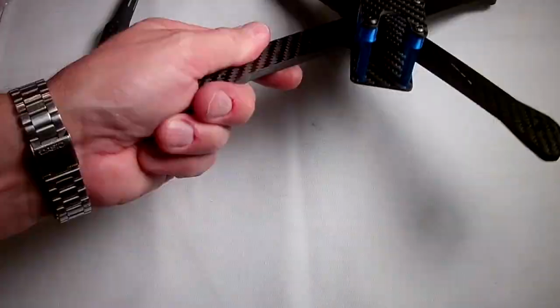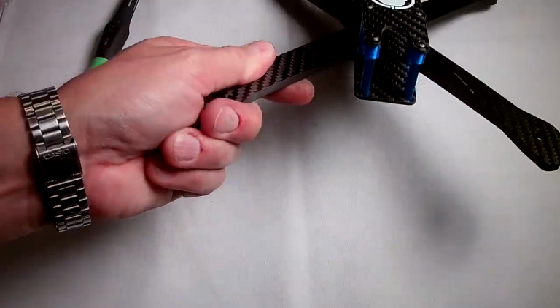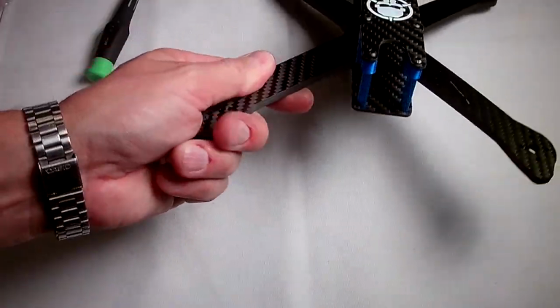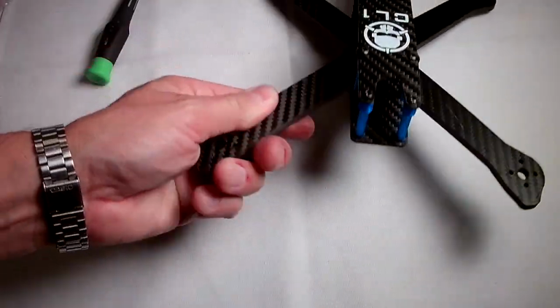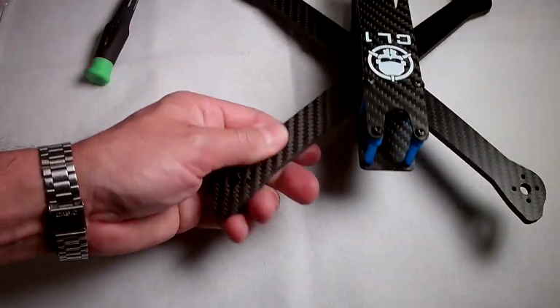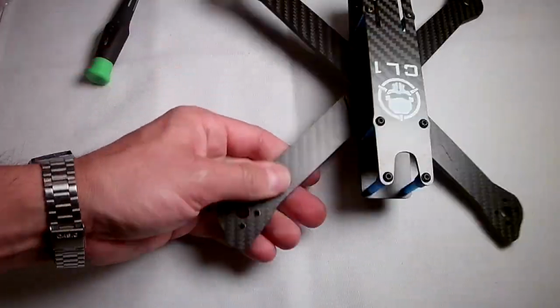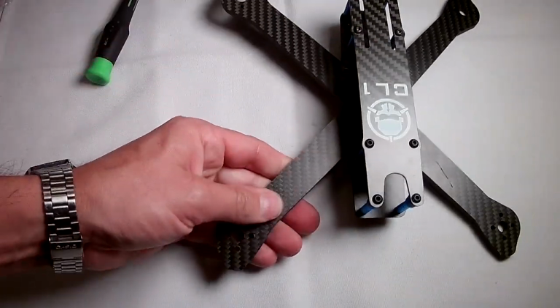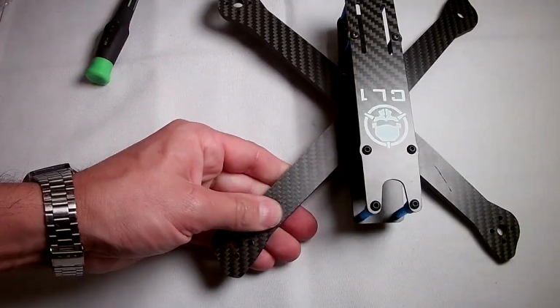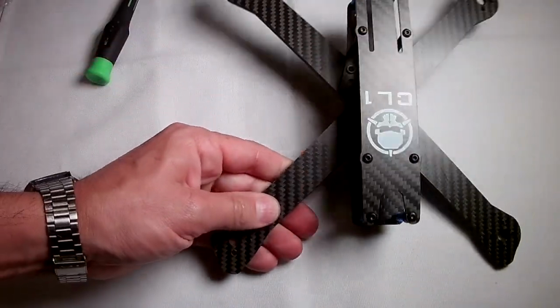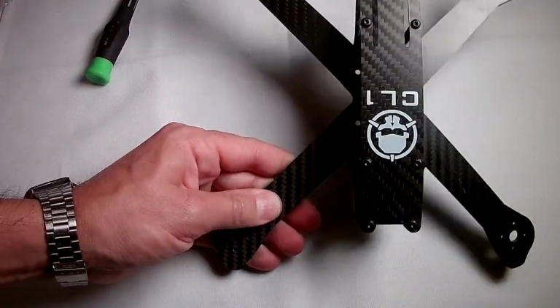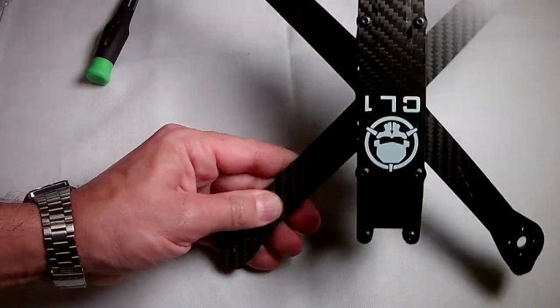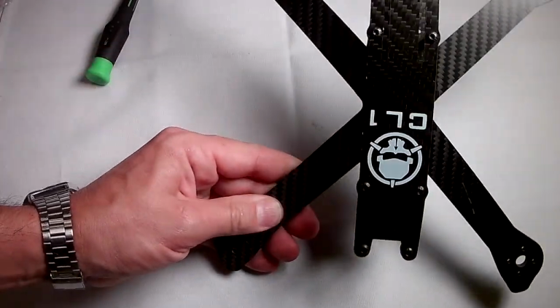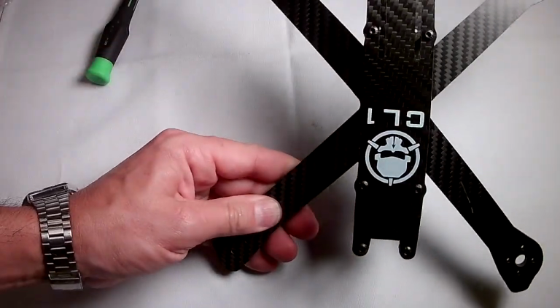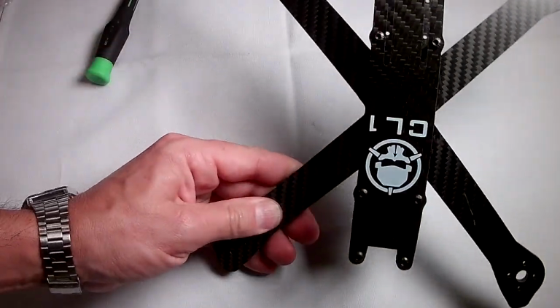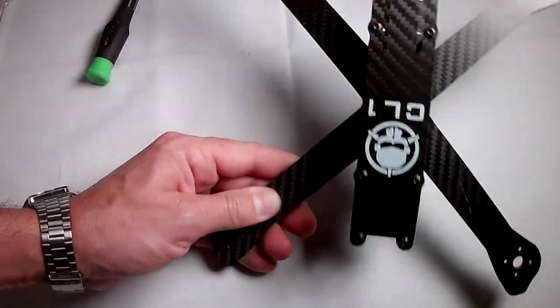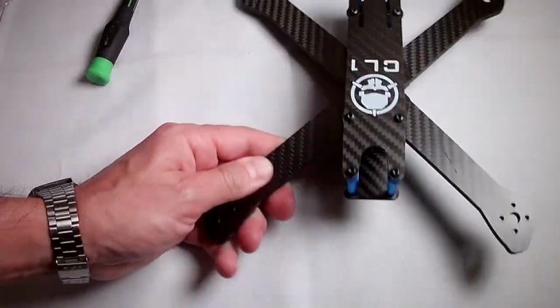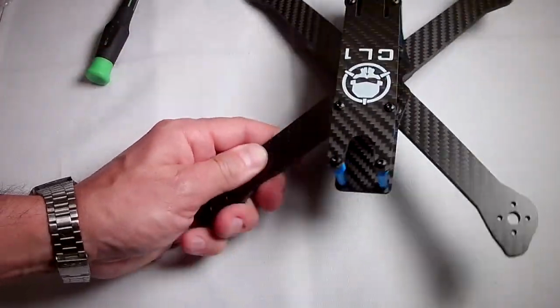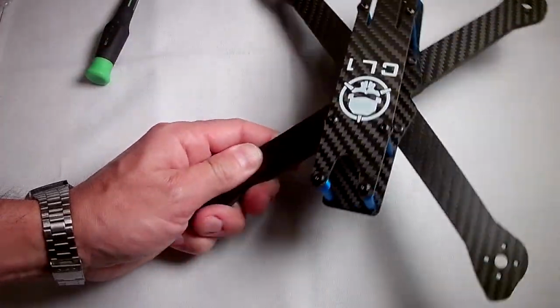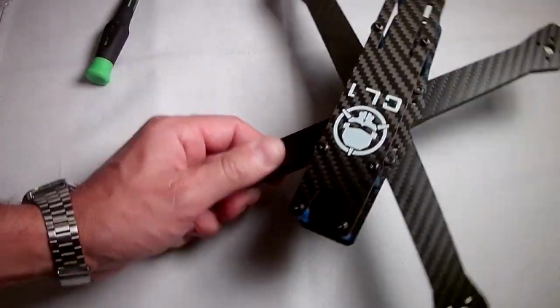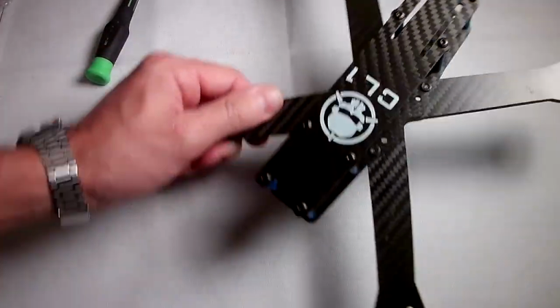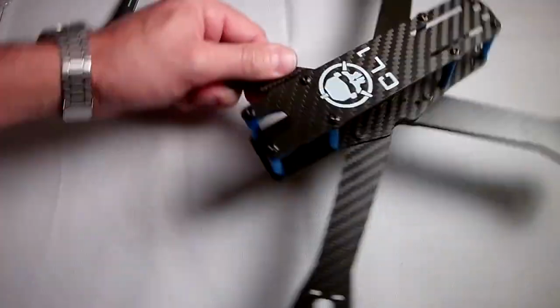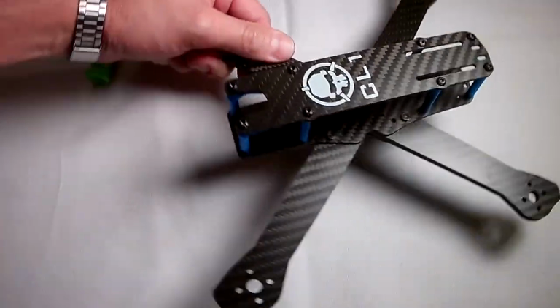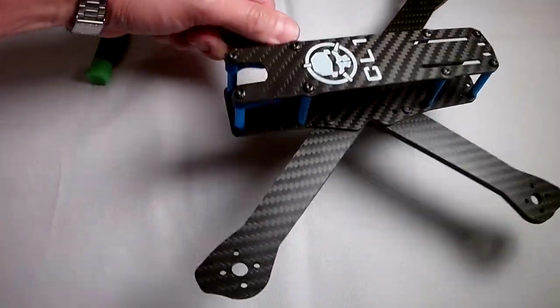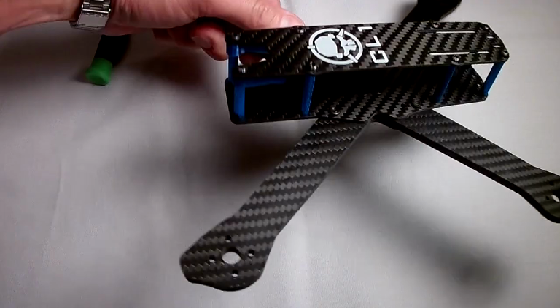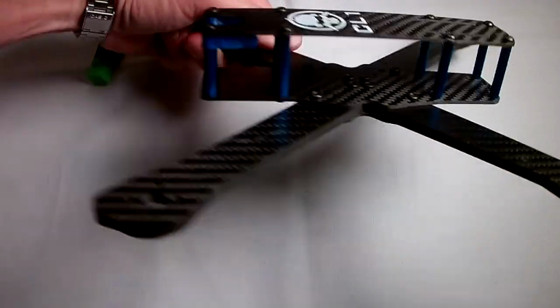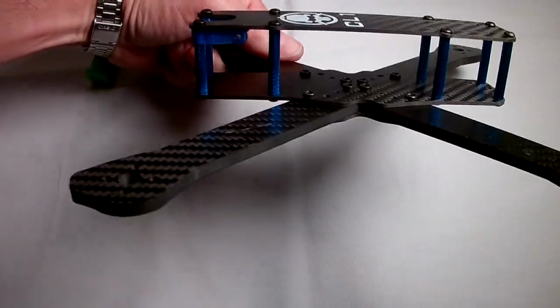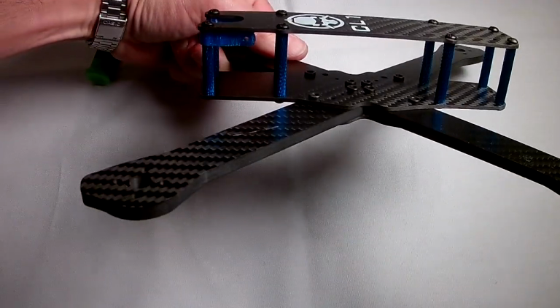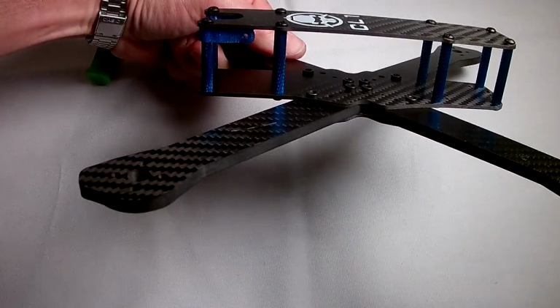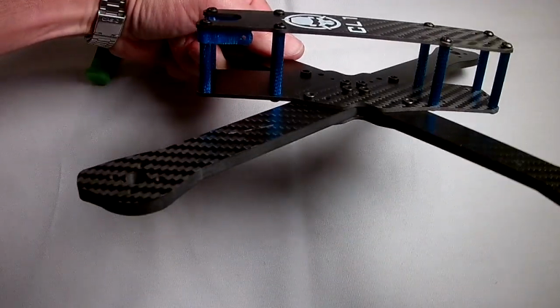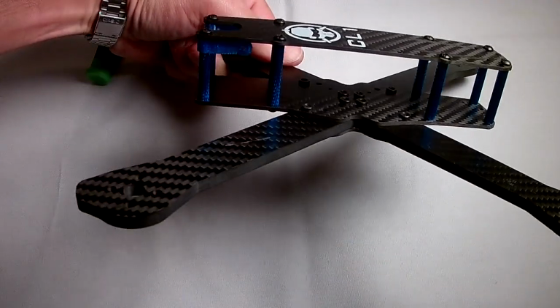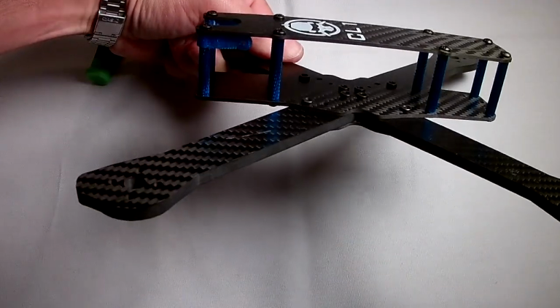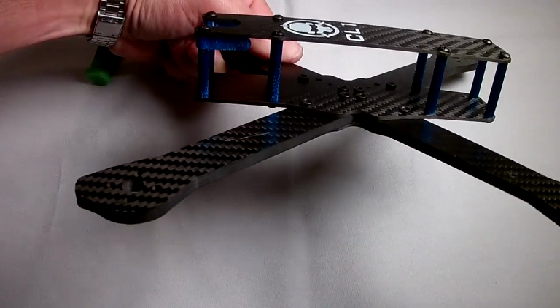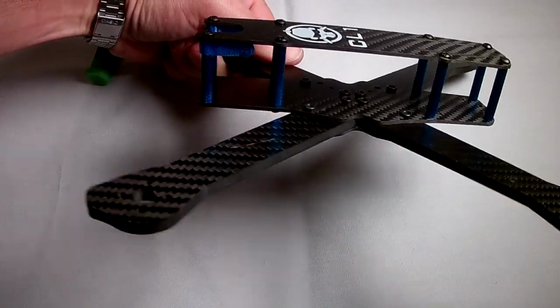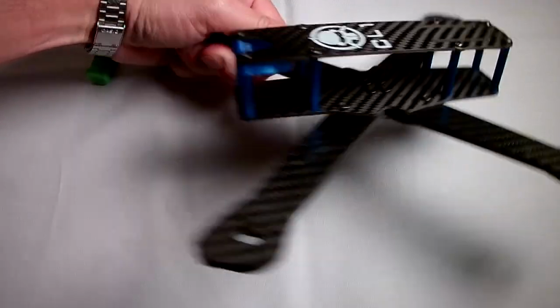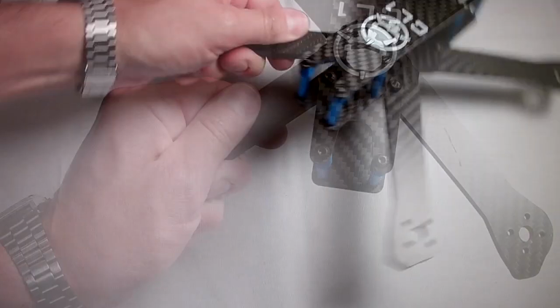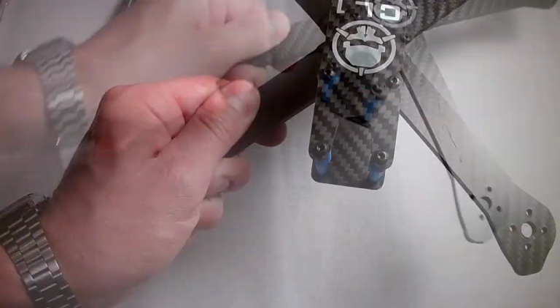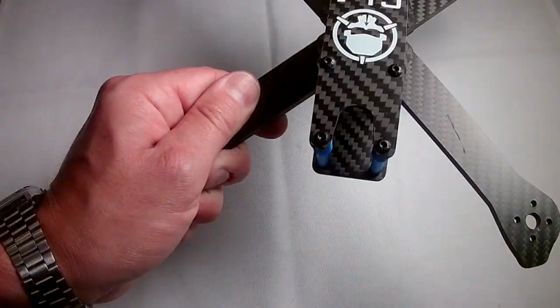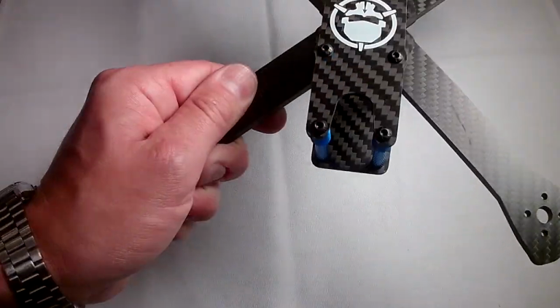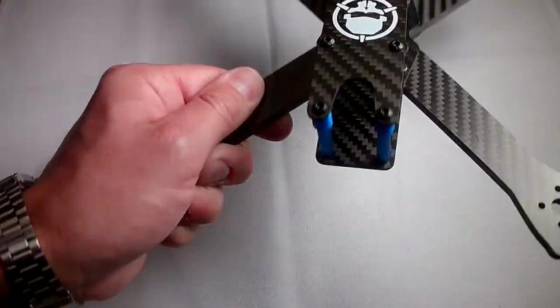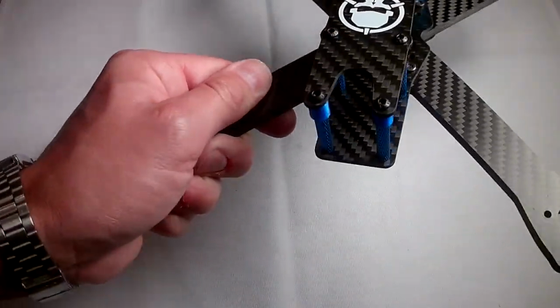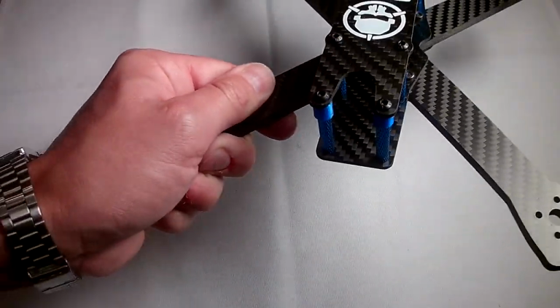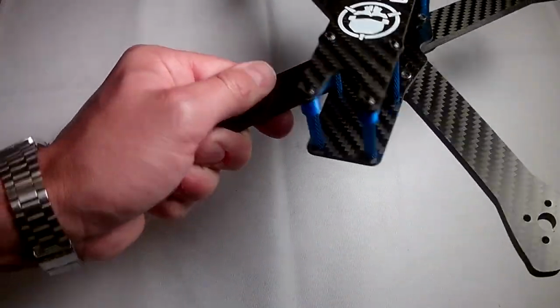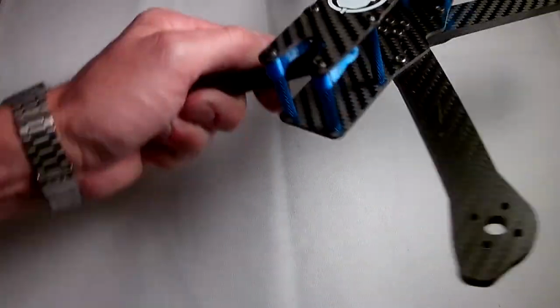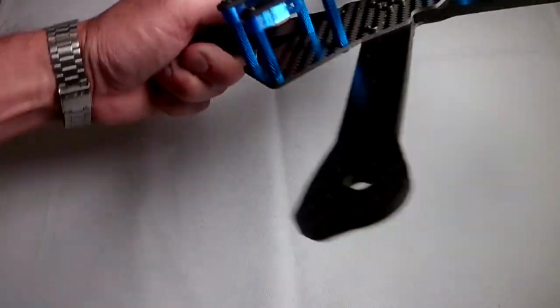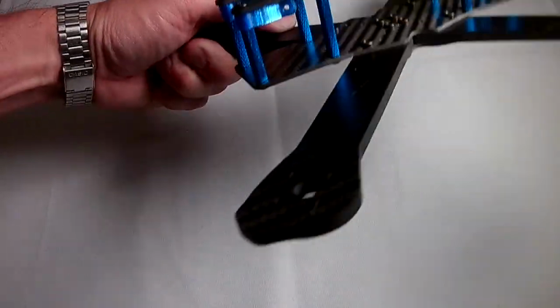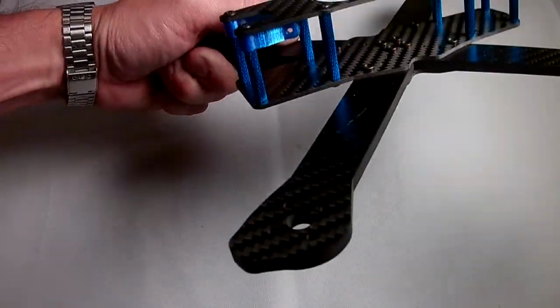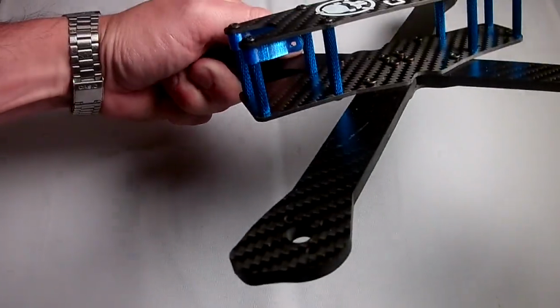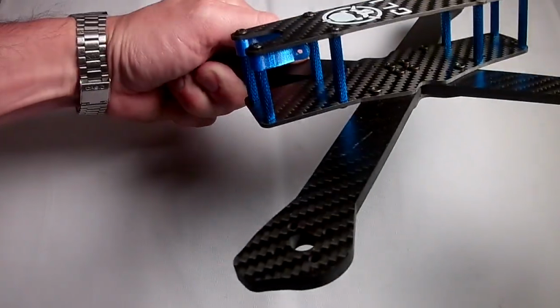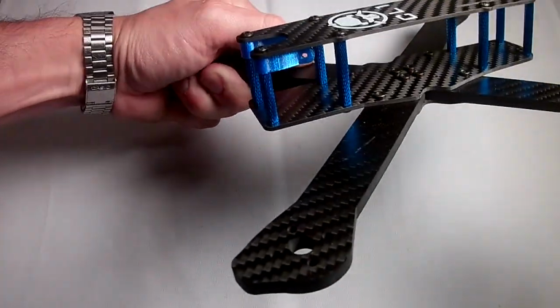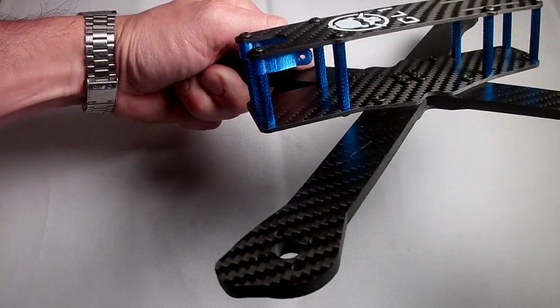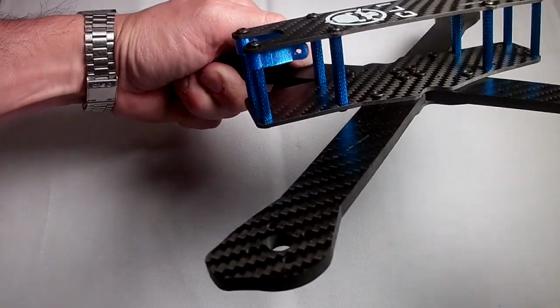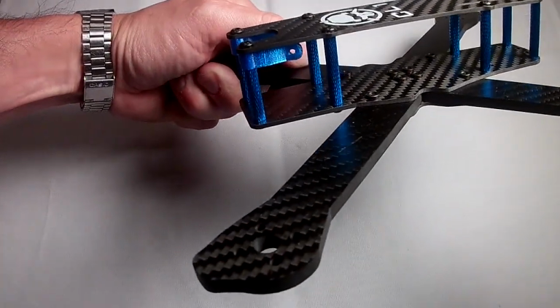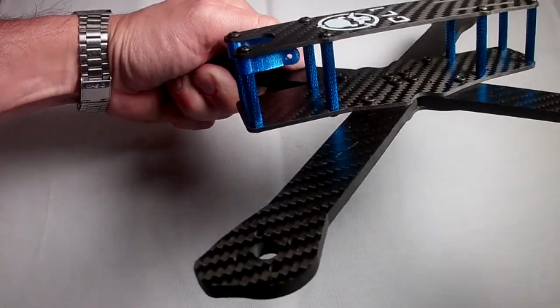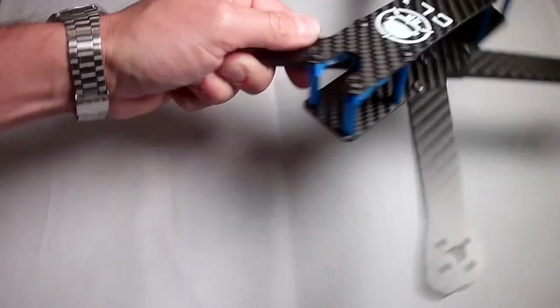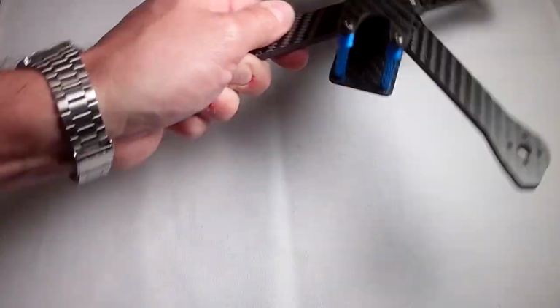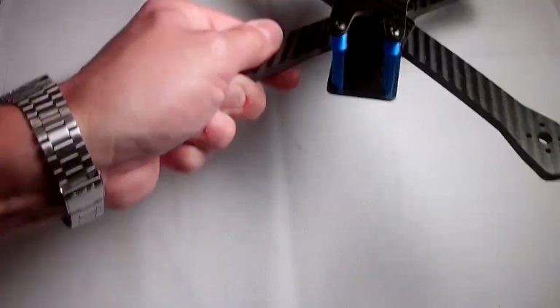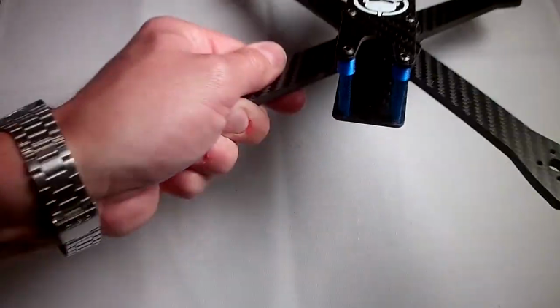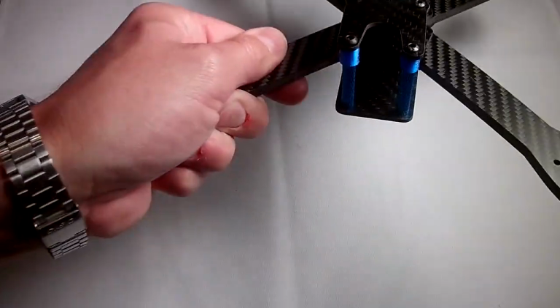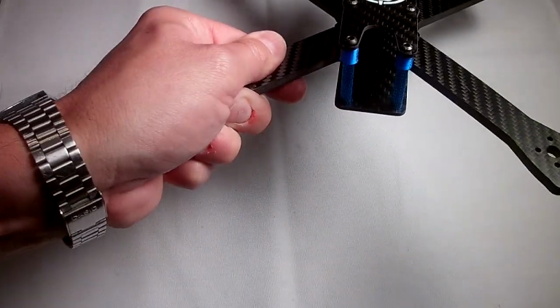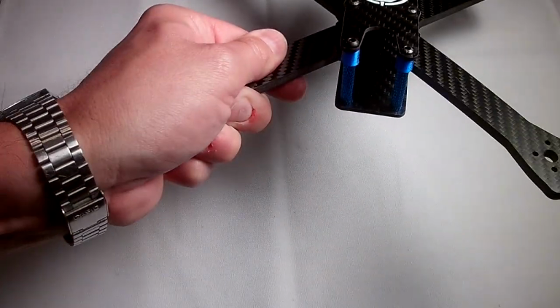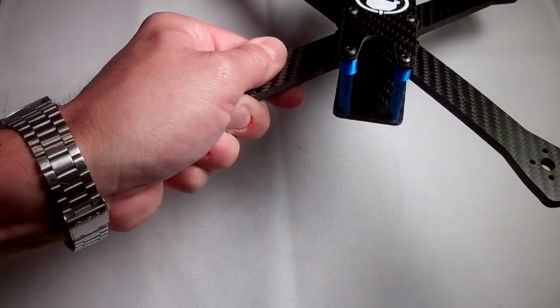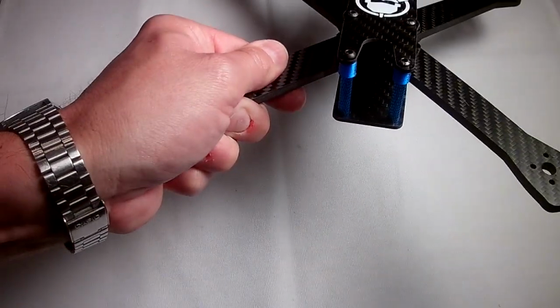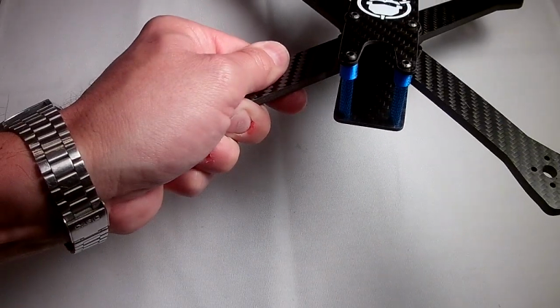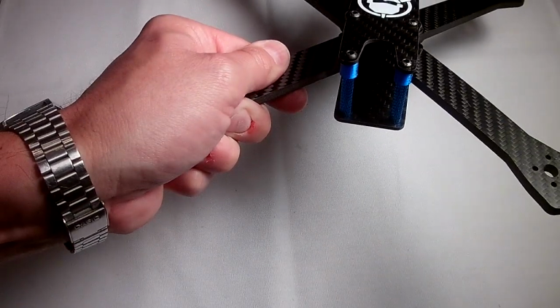That's it — that is the CL1. Thanks for watching.